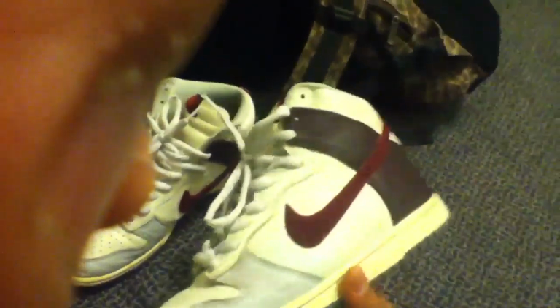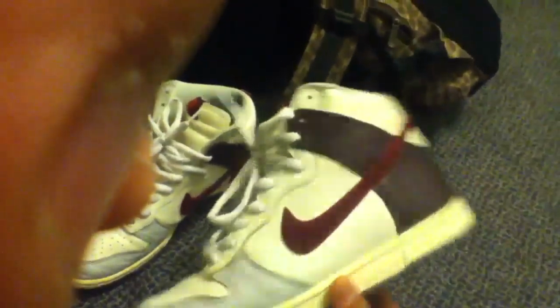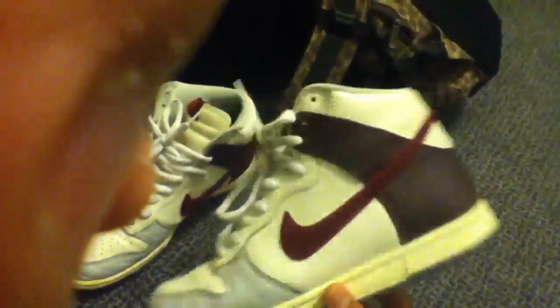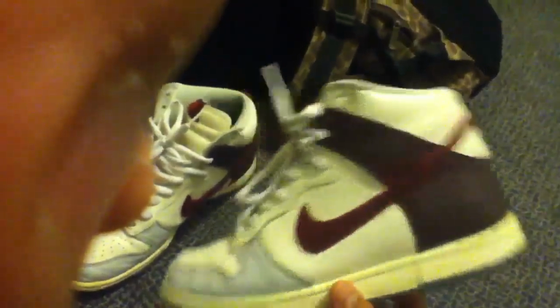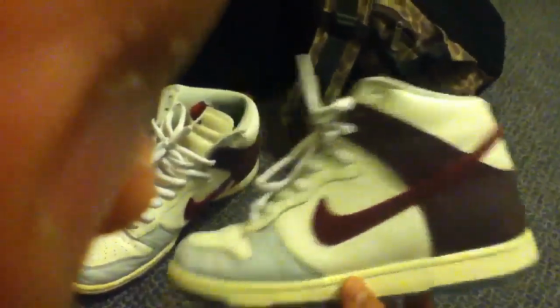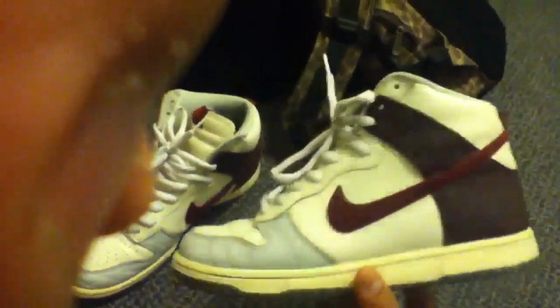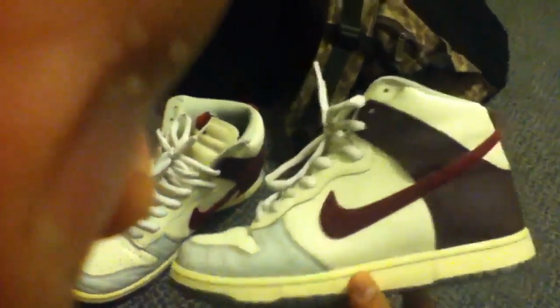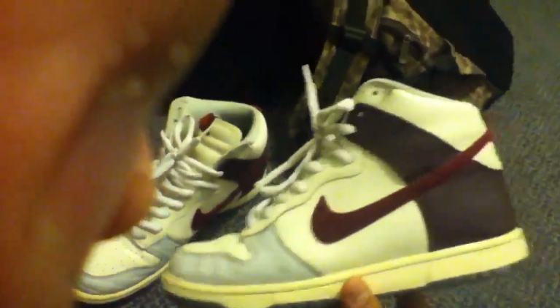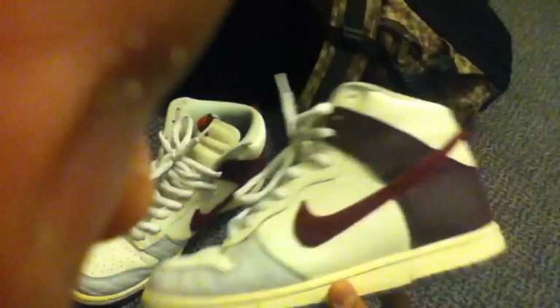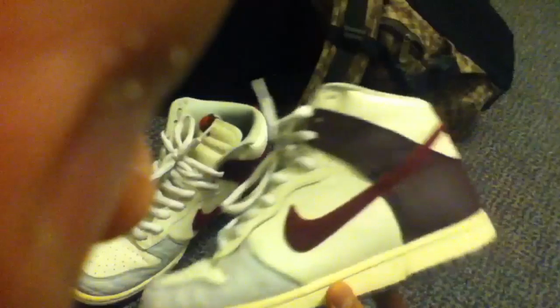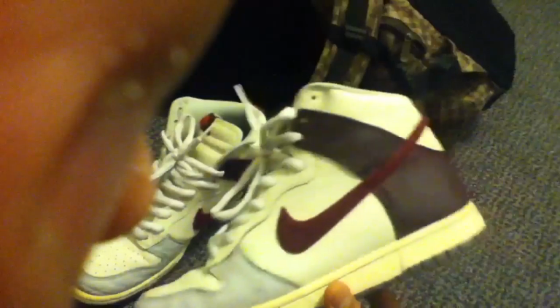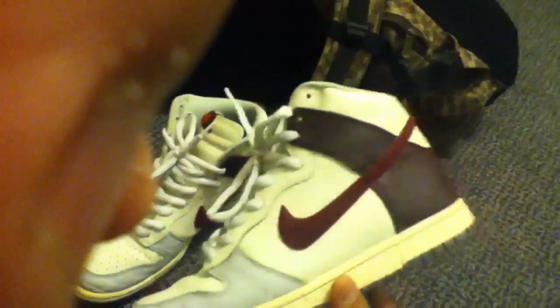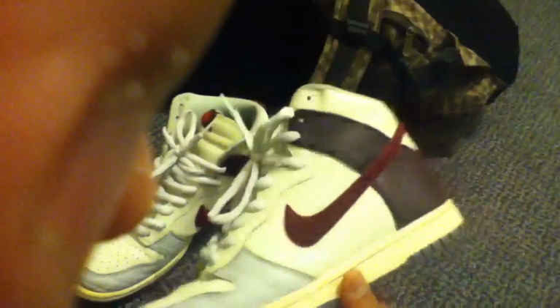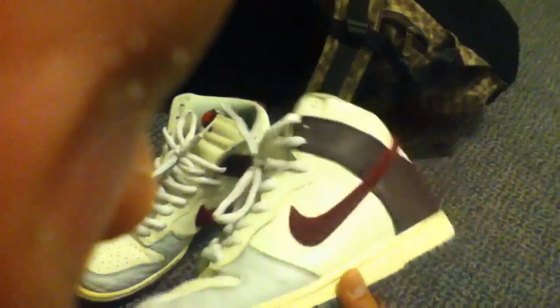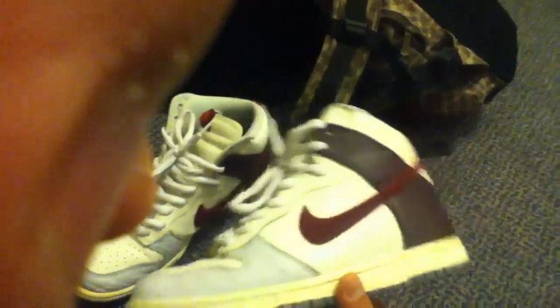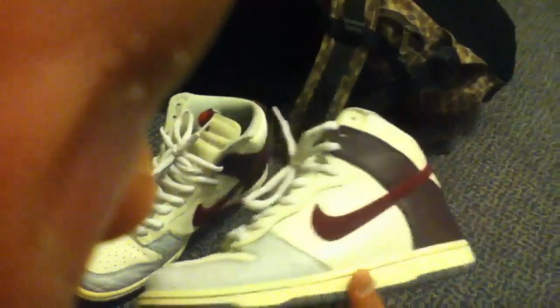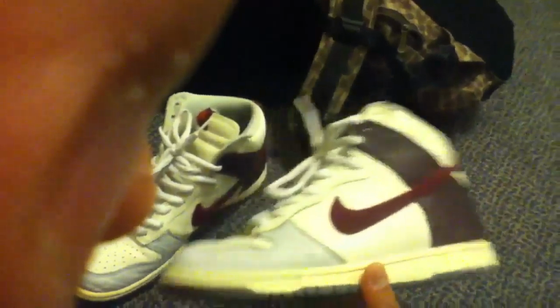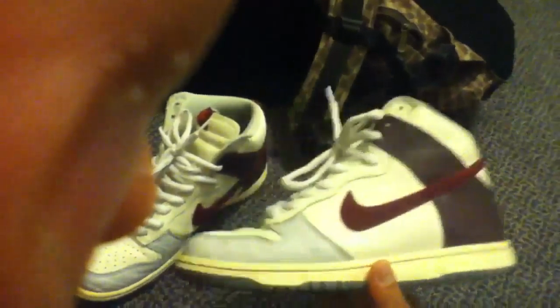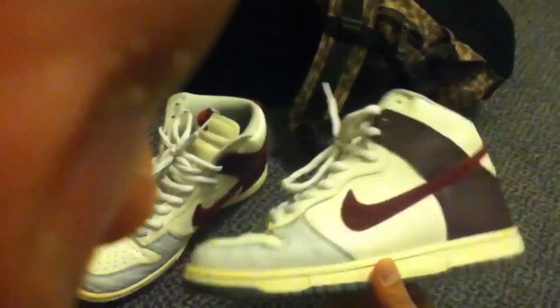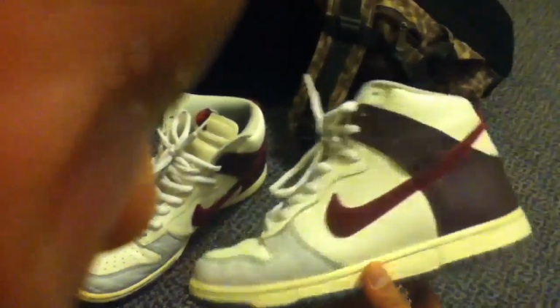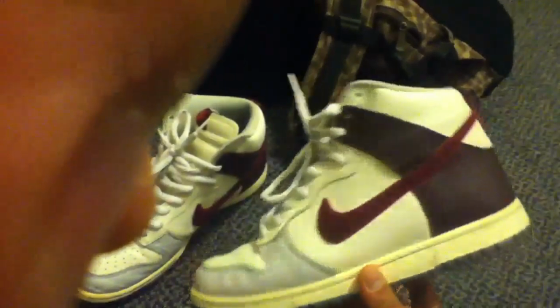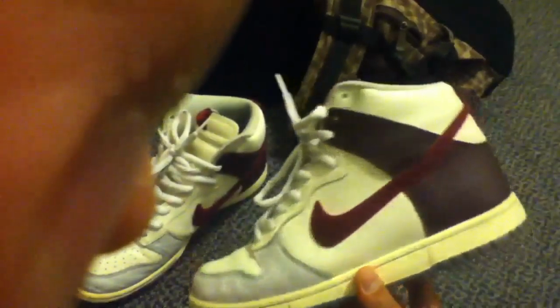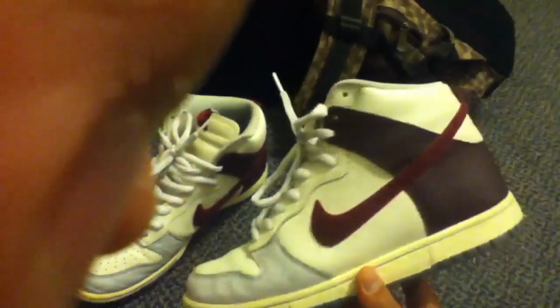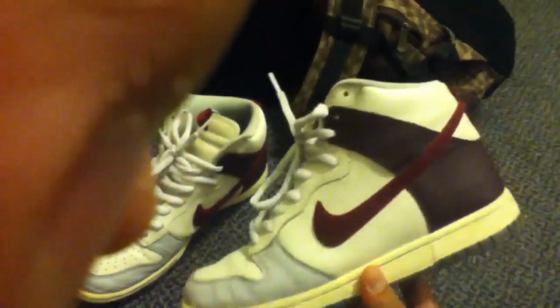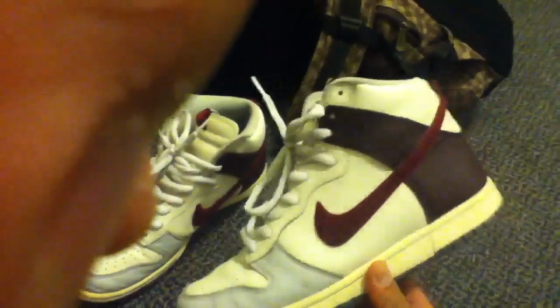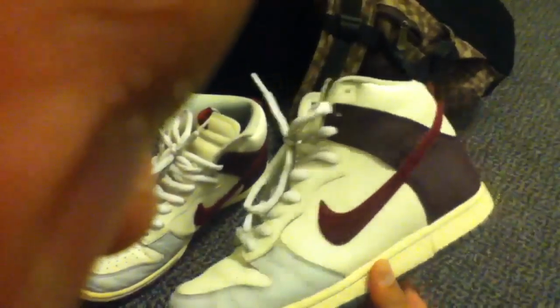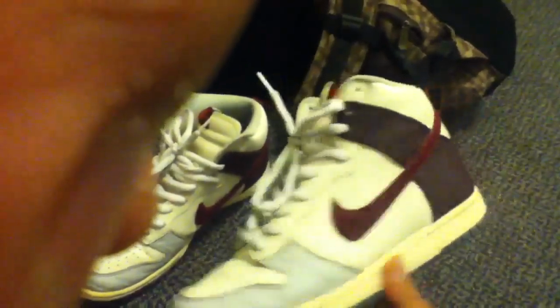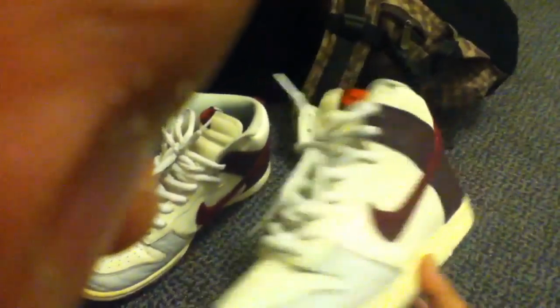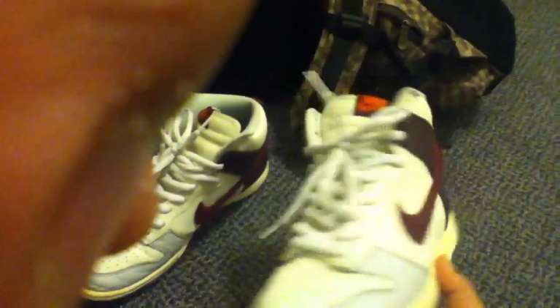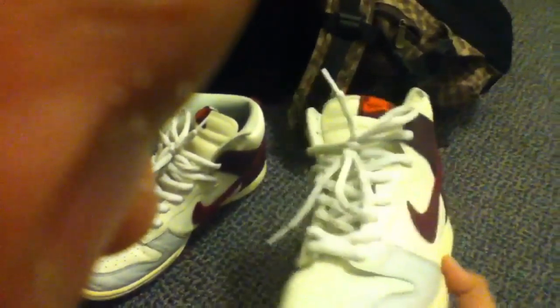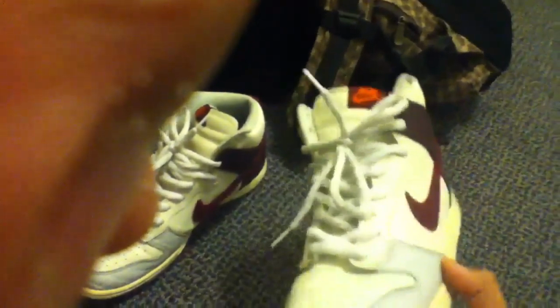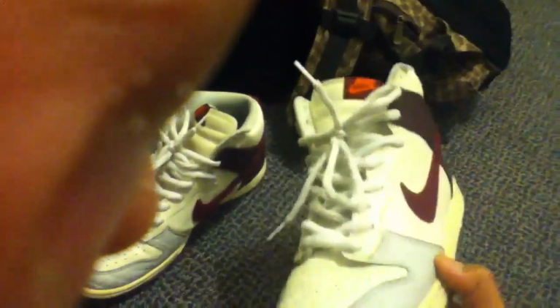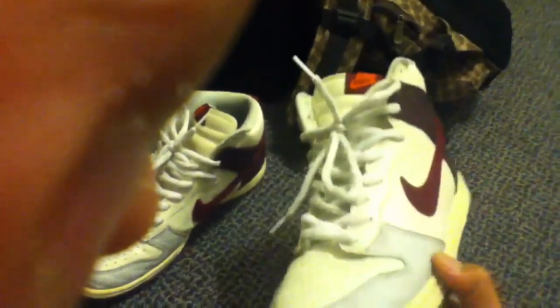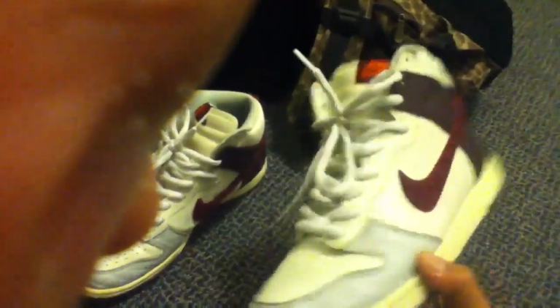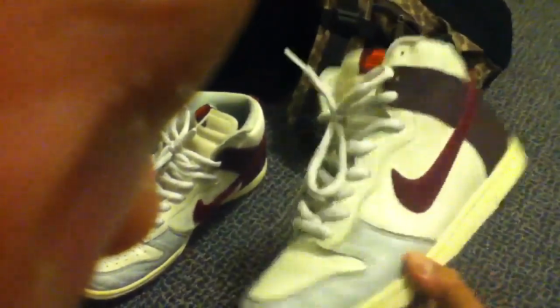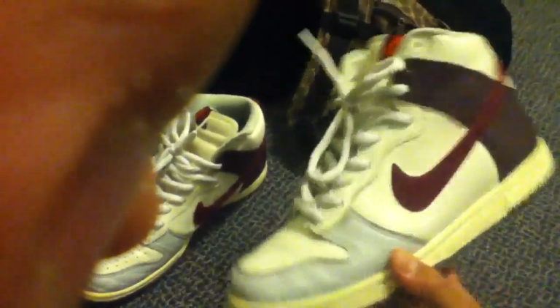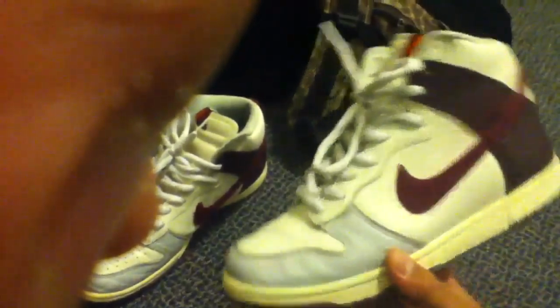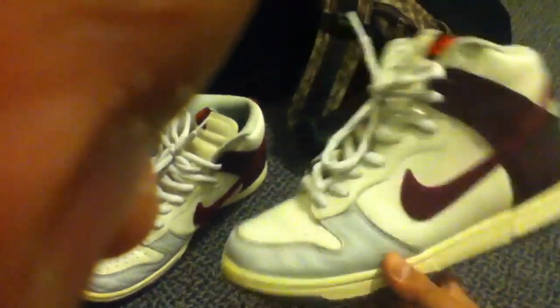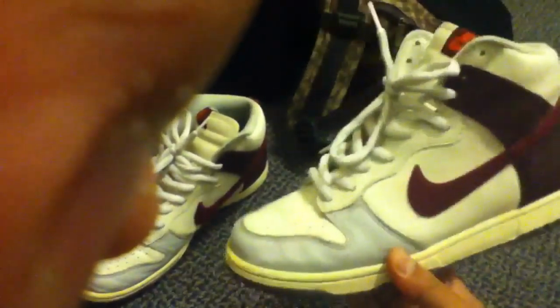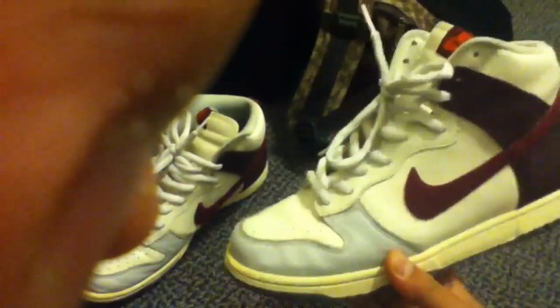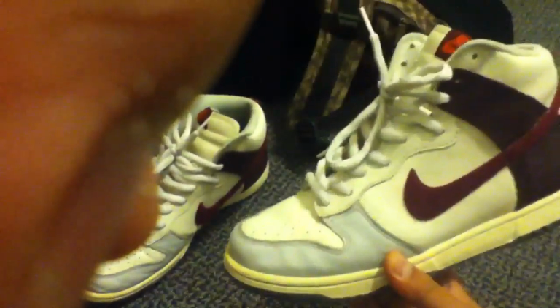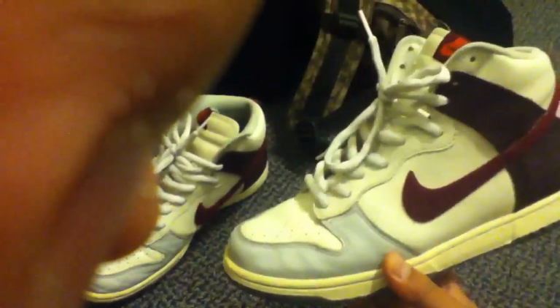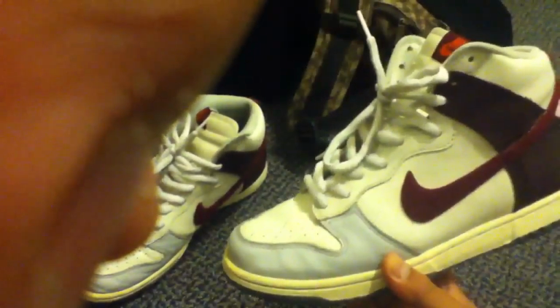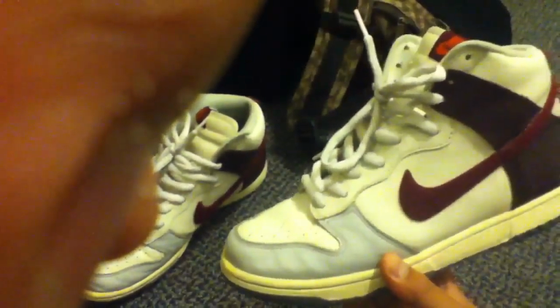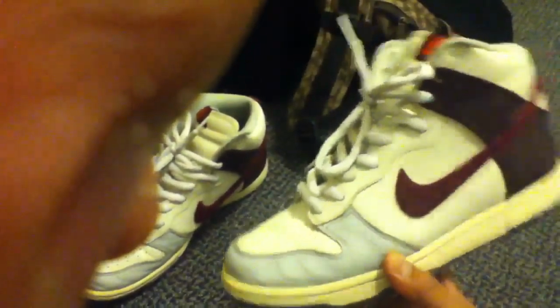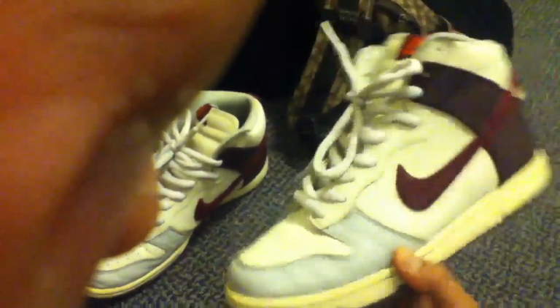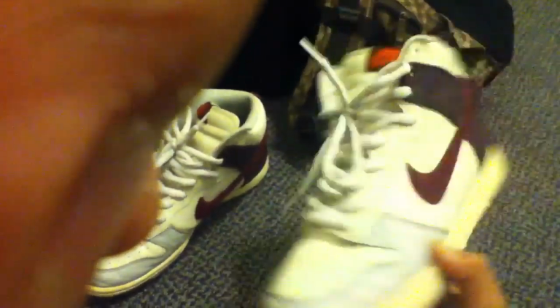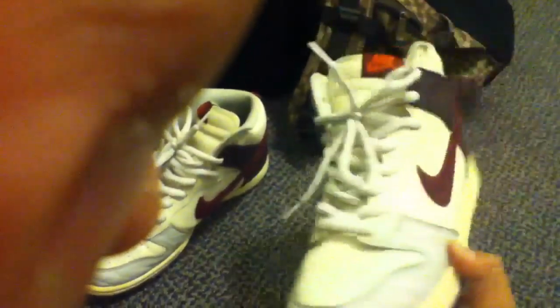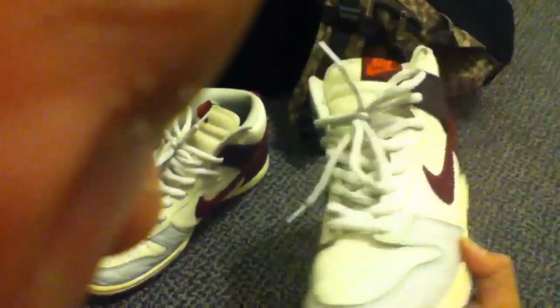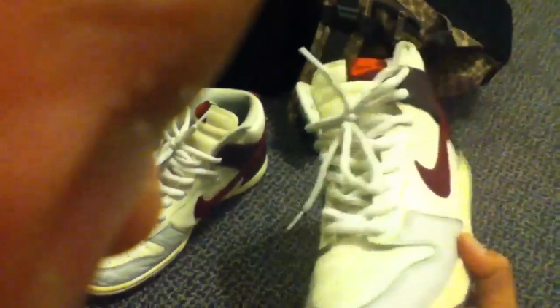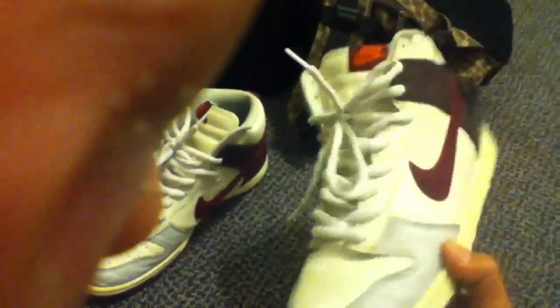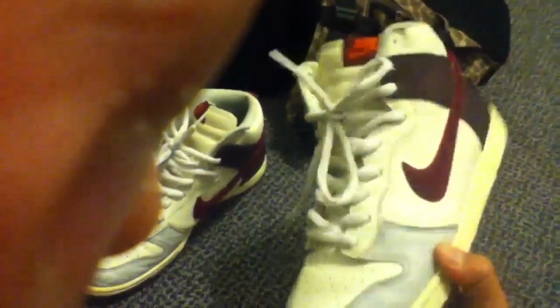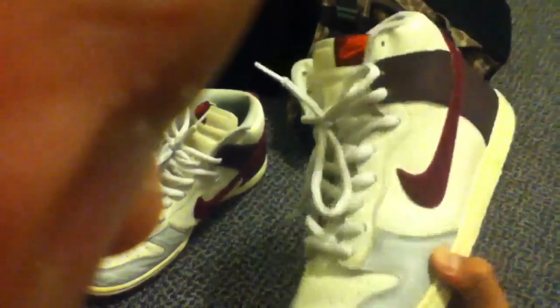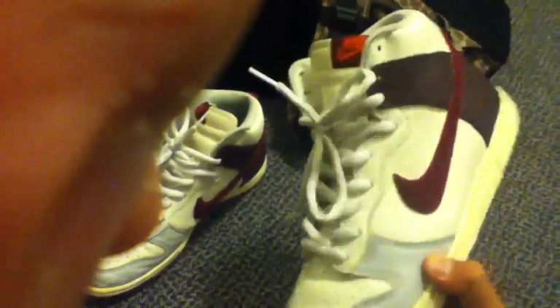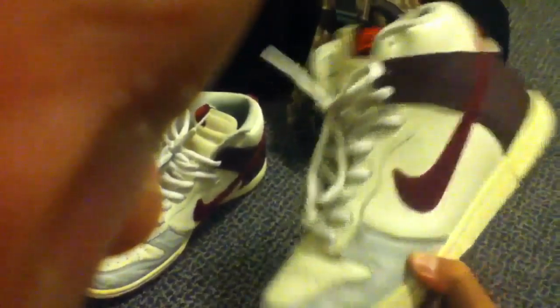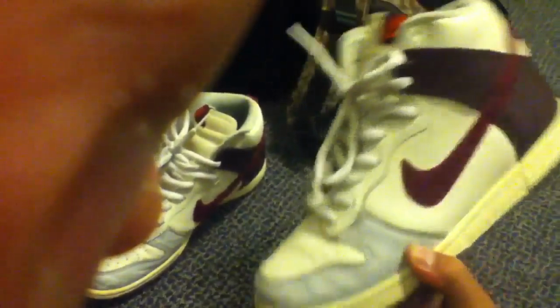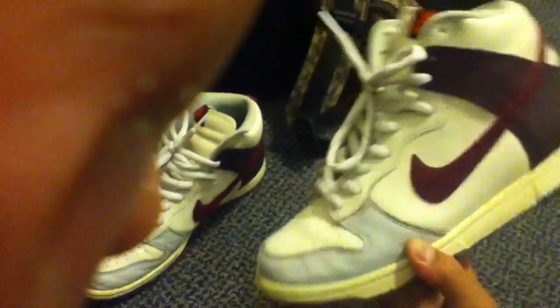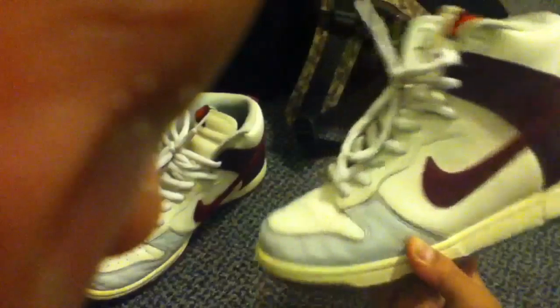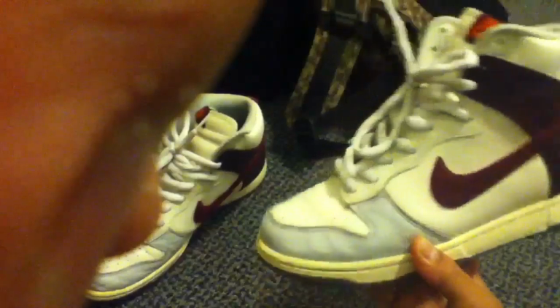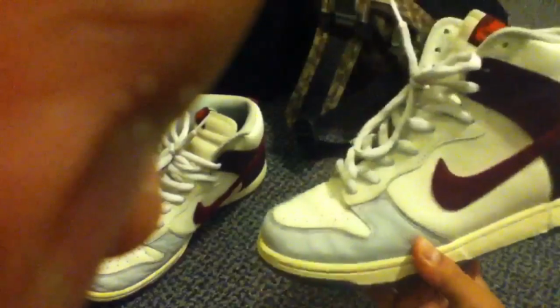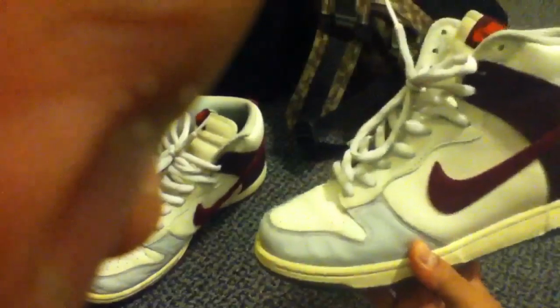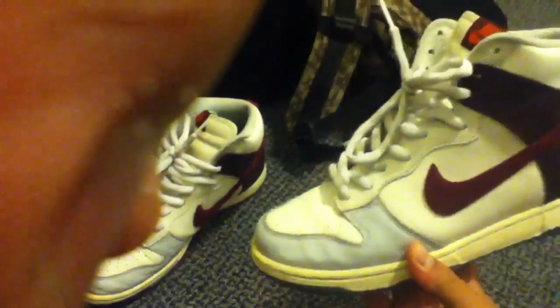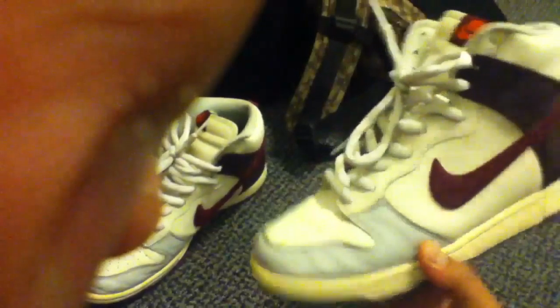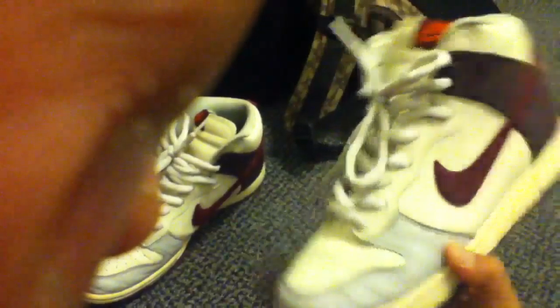These are the Nike Dunk High Burgundies with the metallic toe.